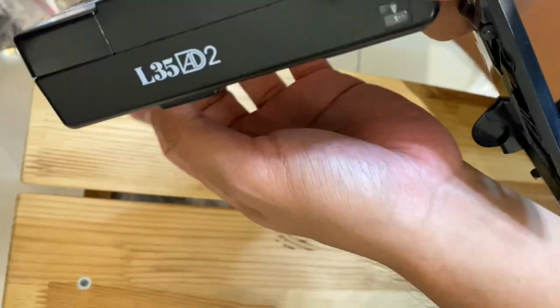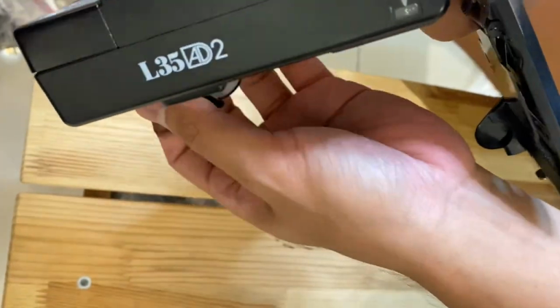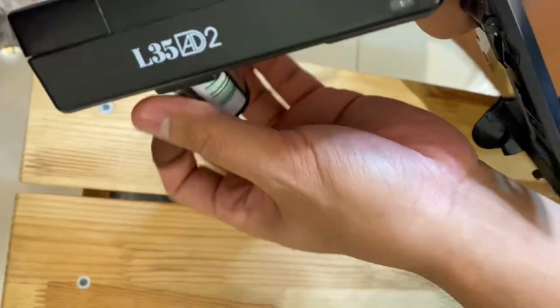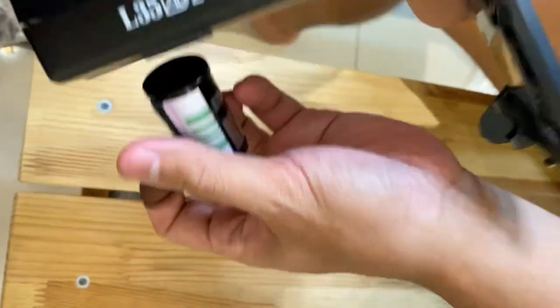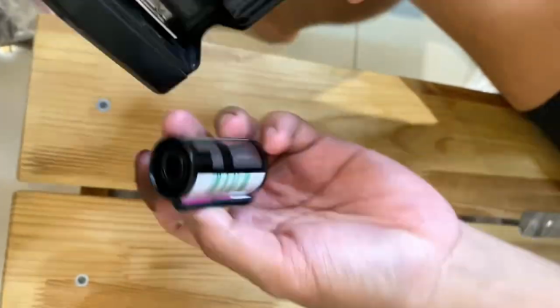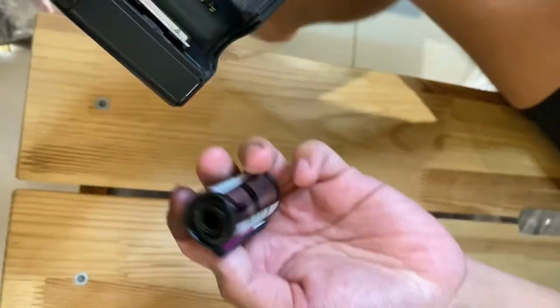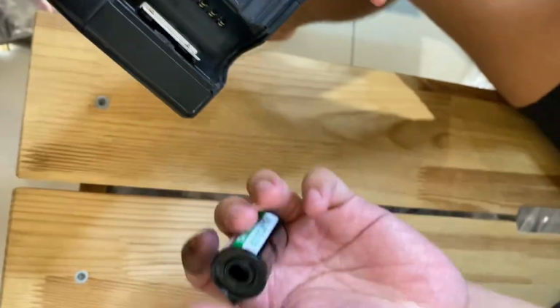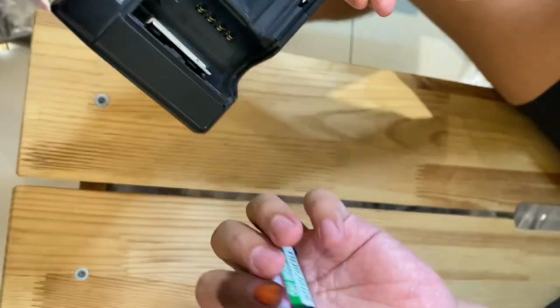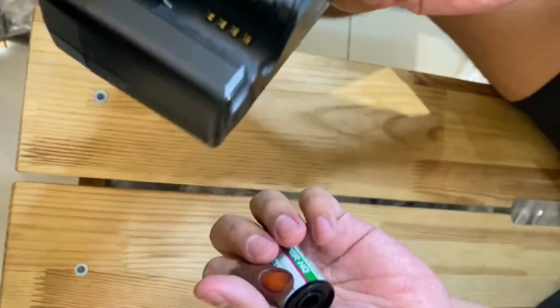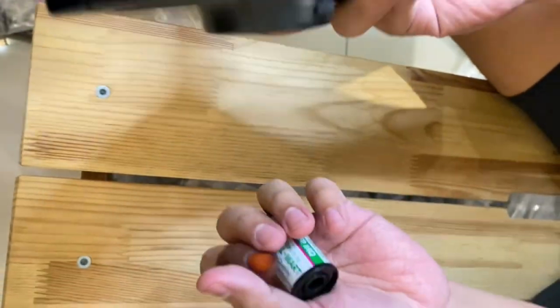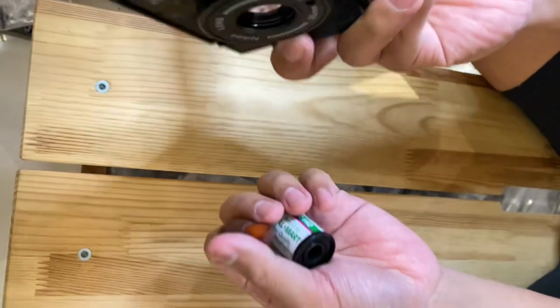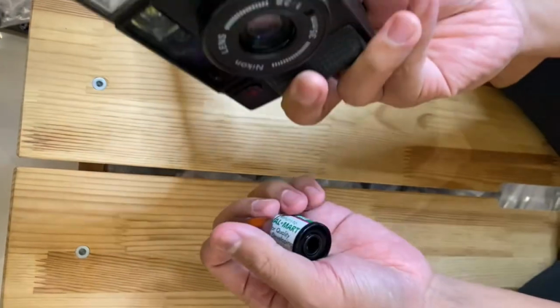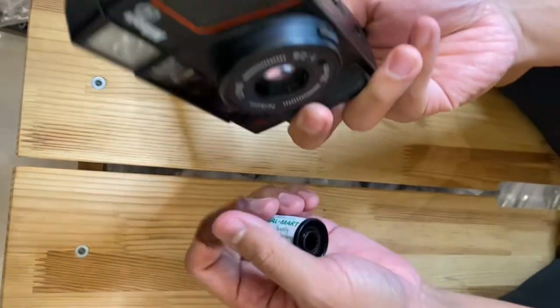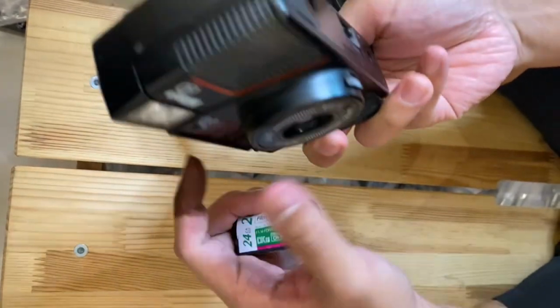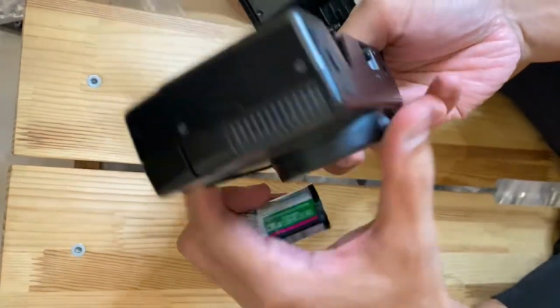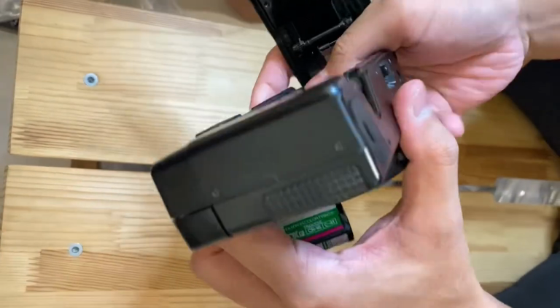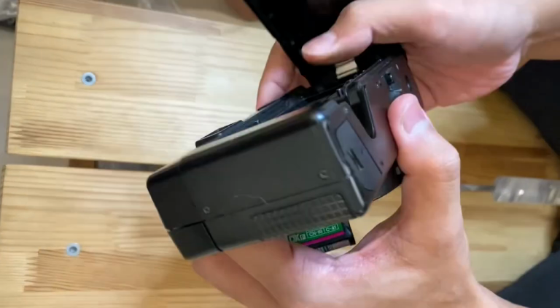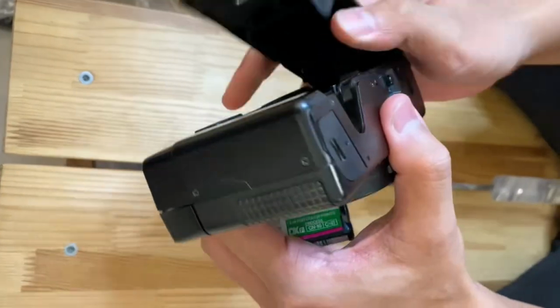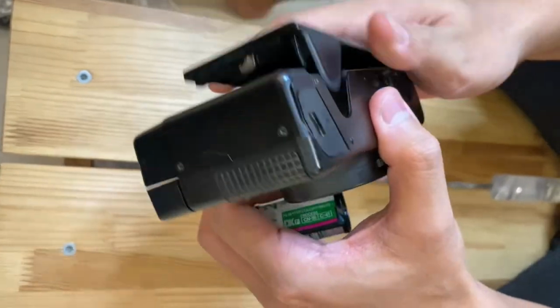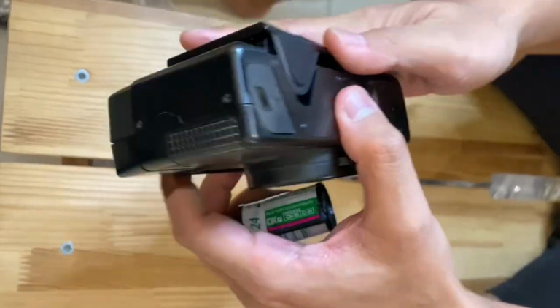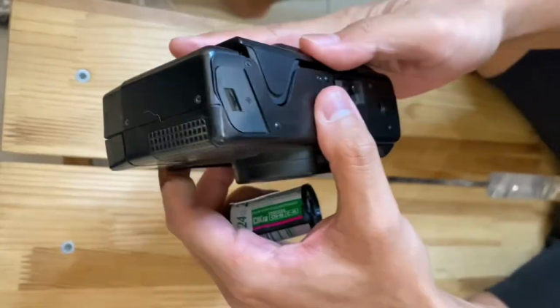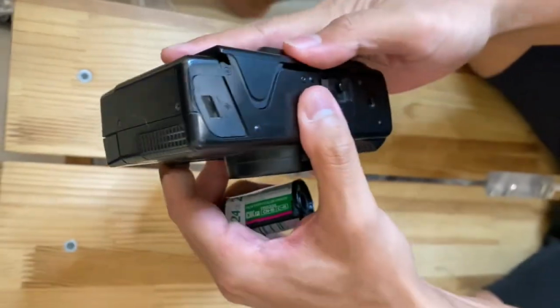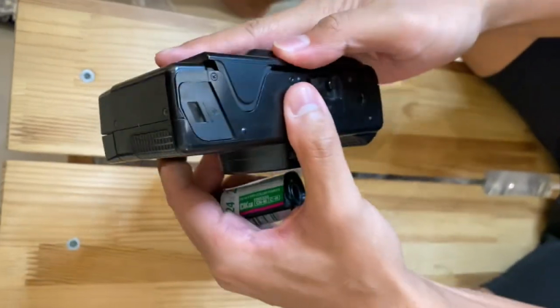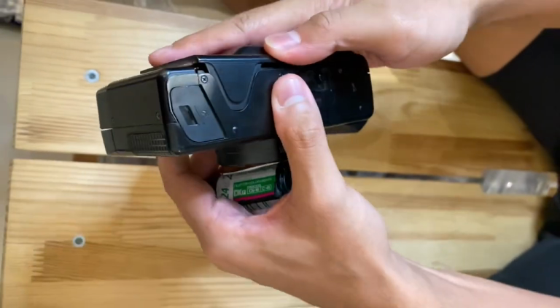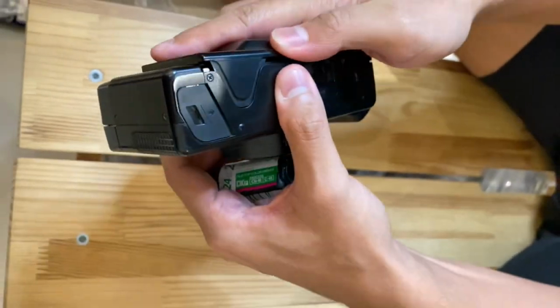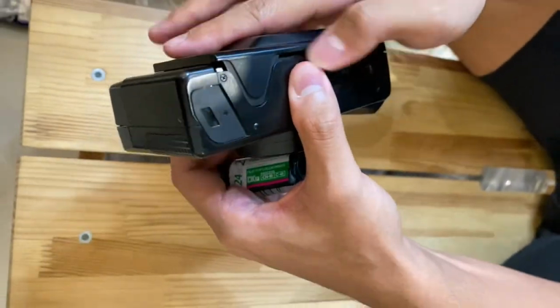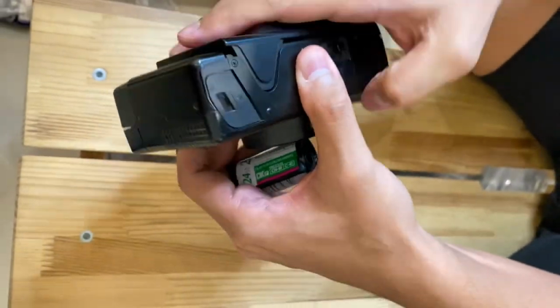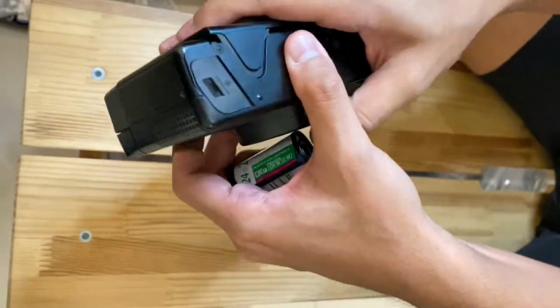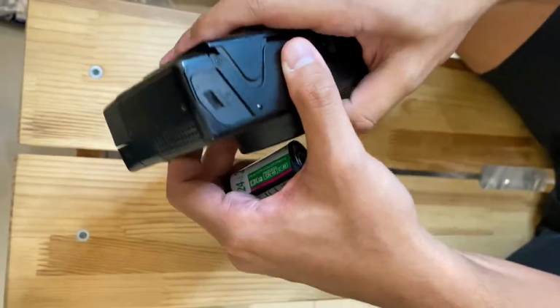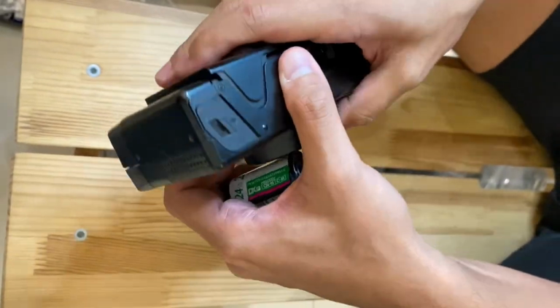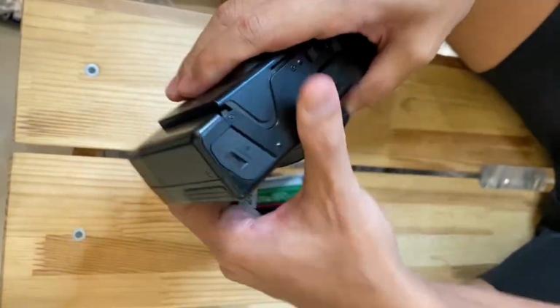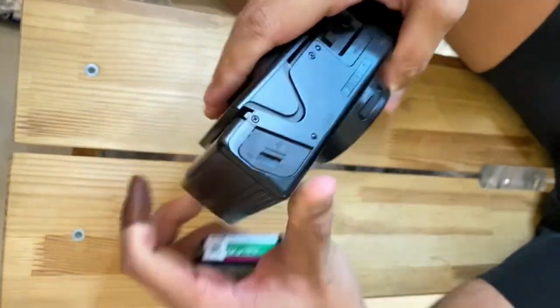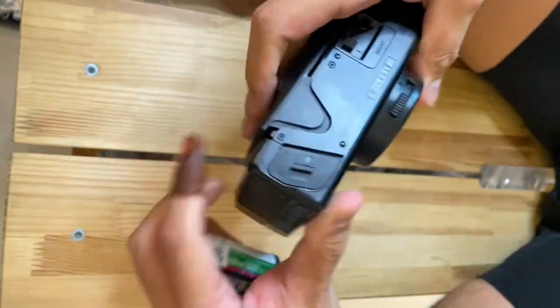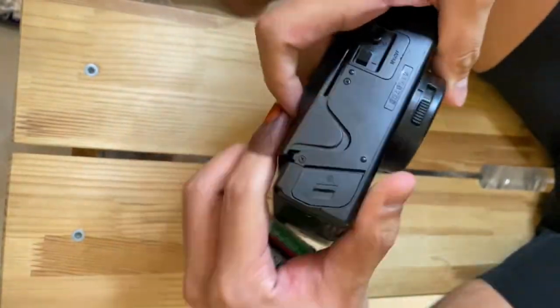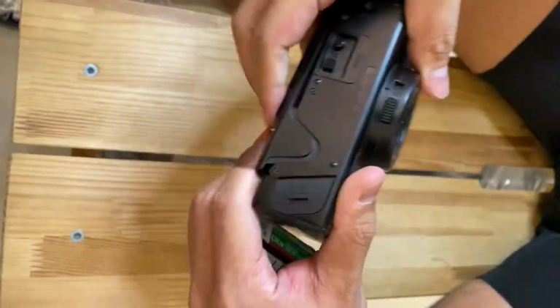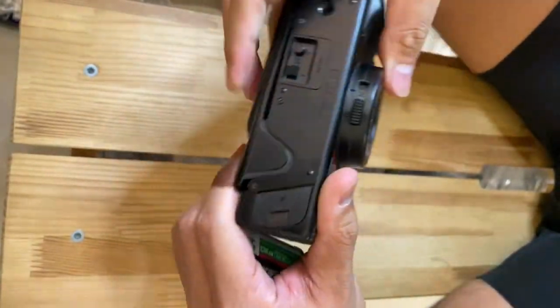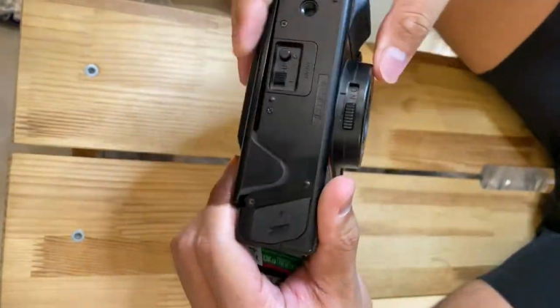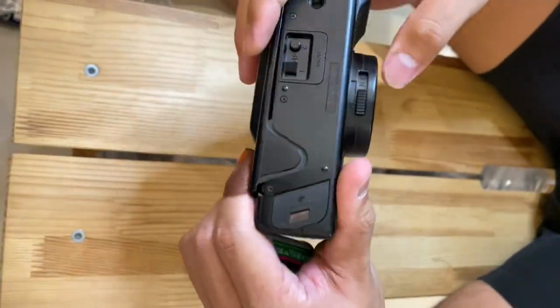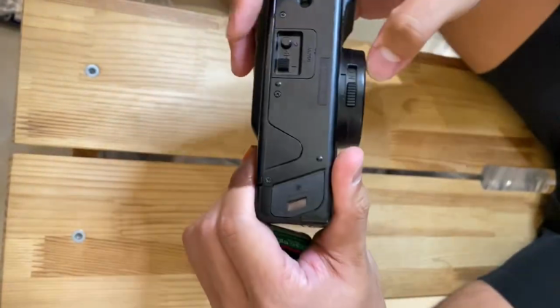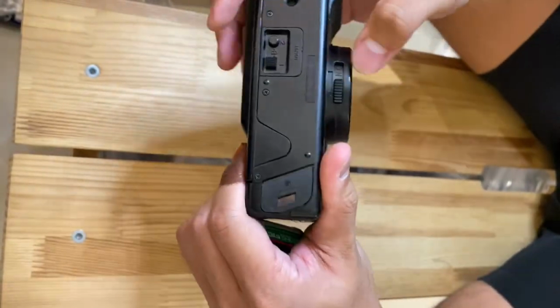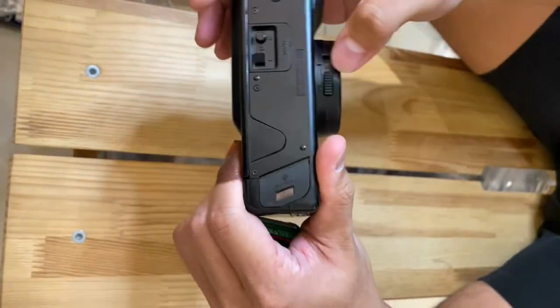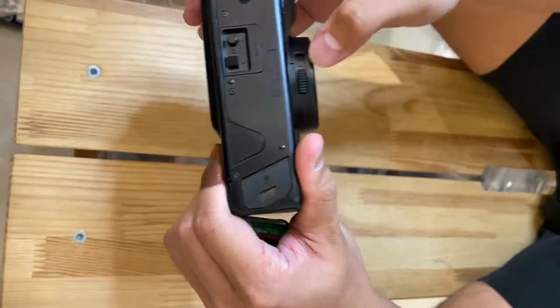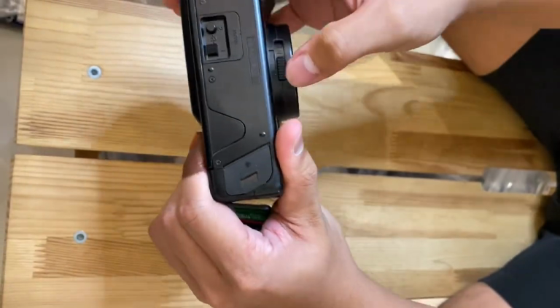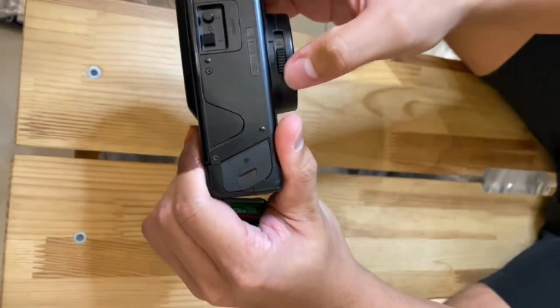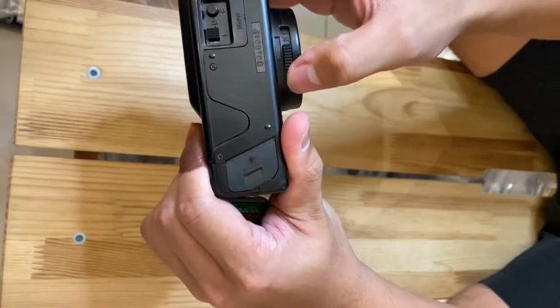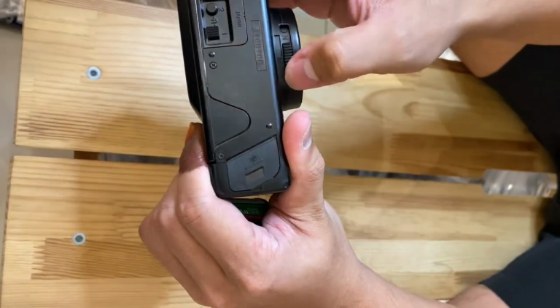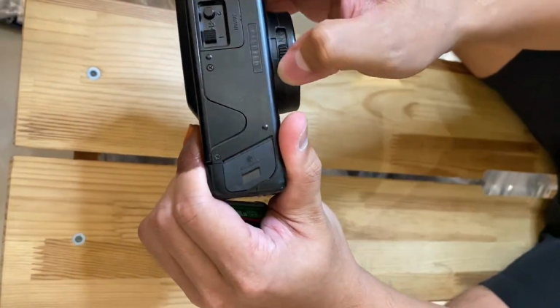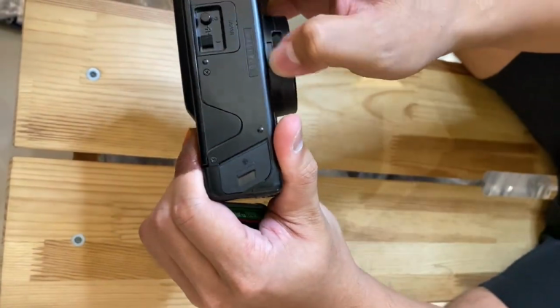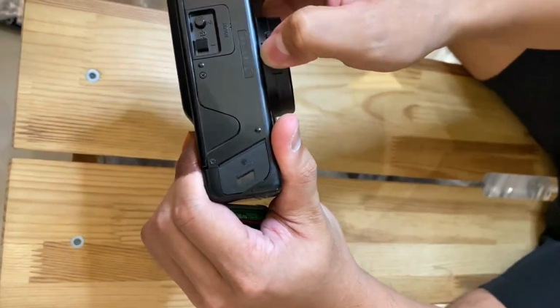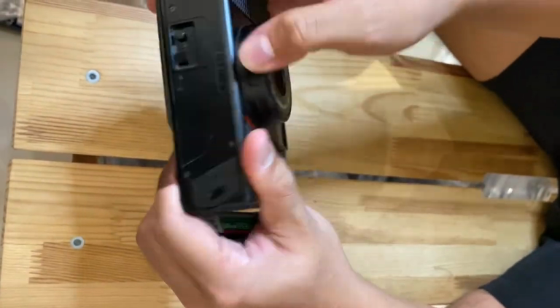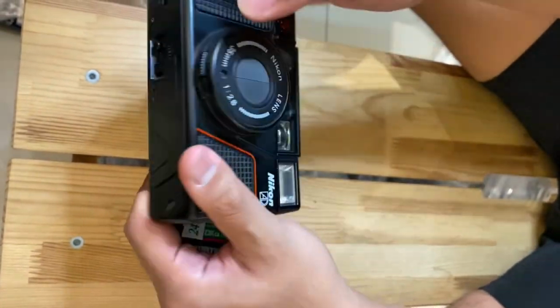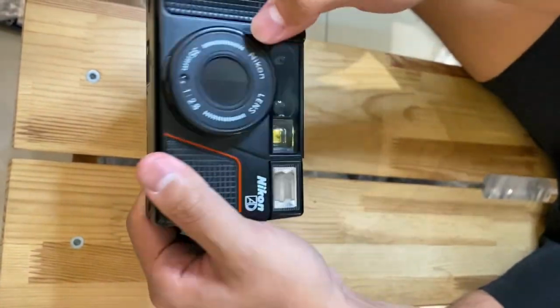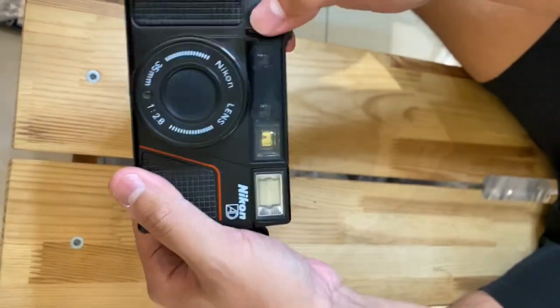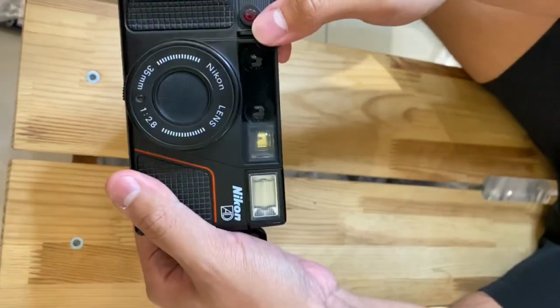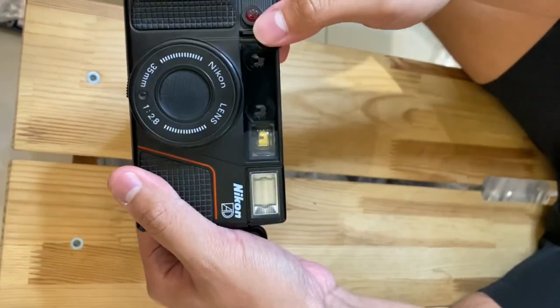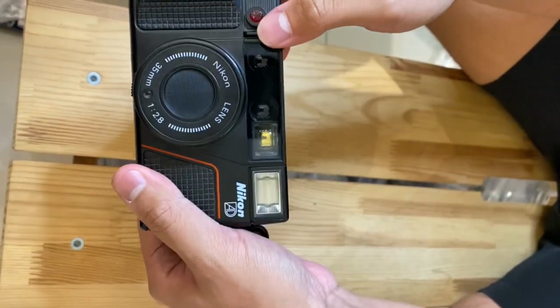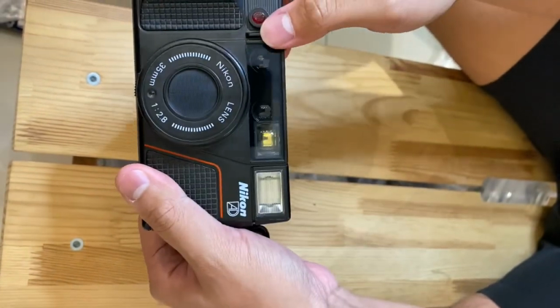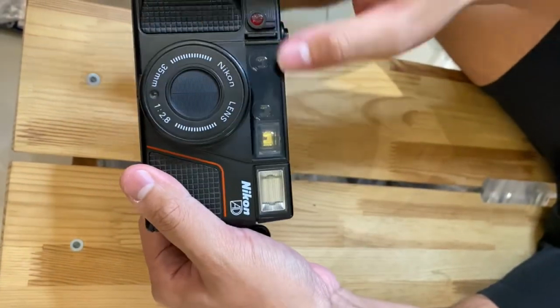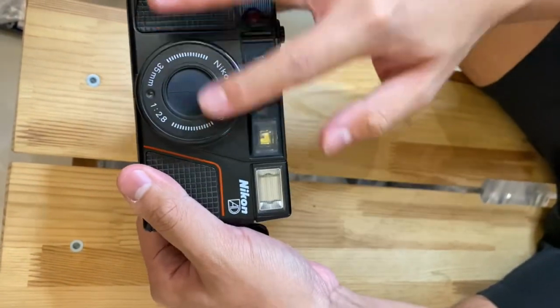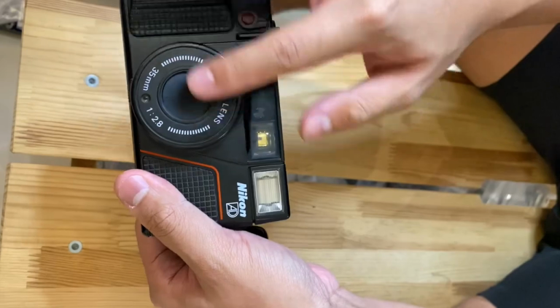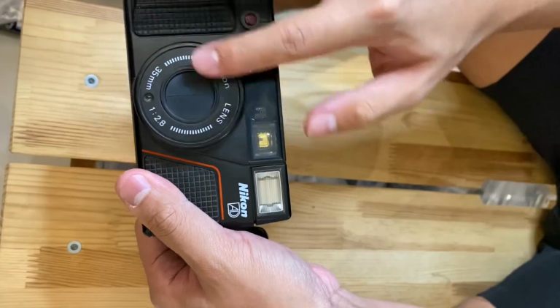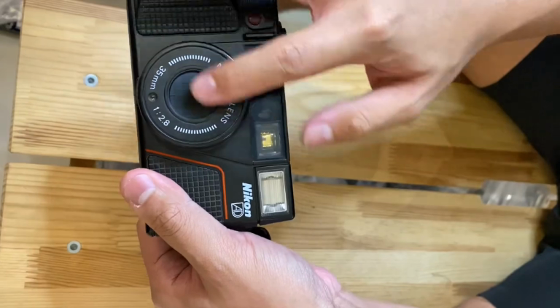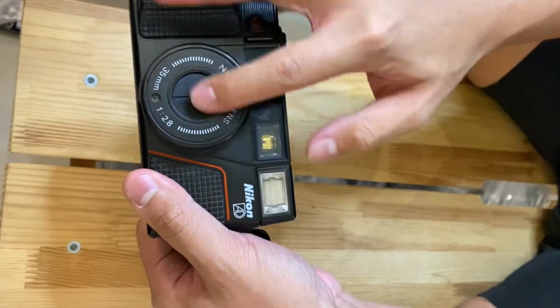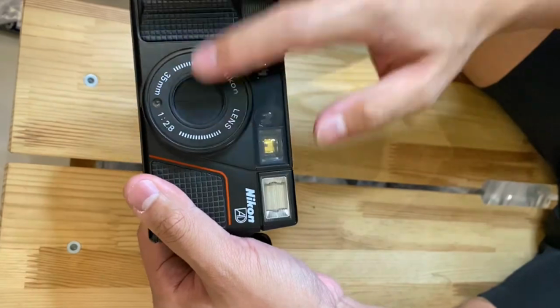Turn off the camera. There's also a lens cap included.